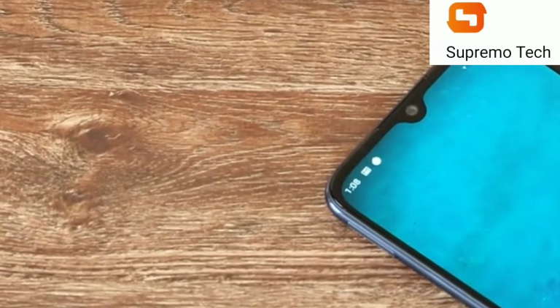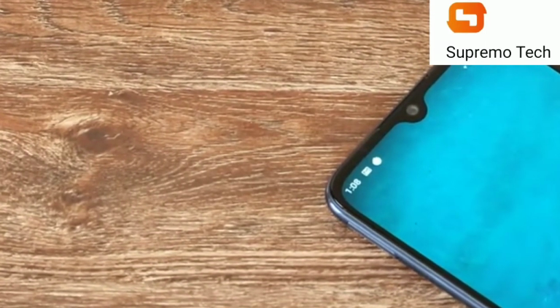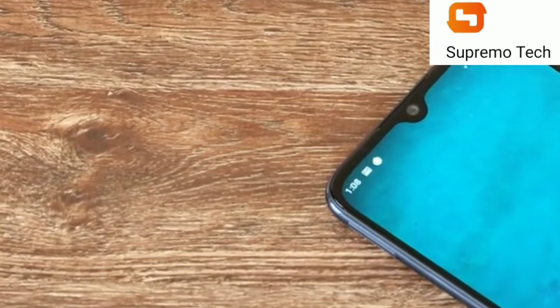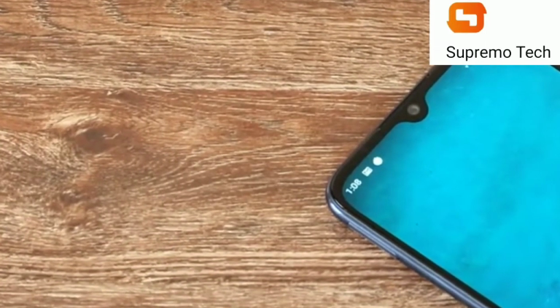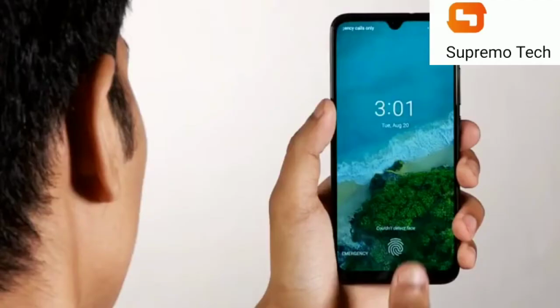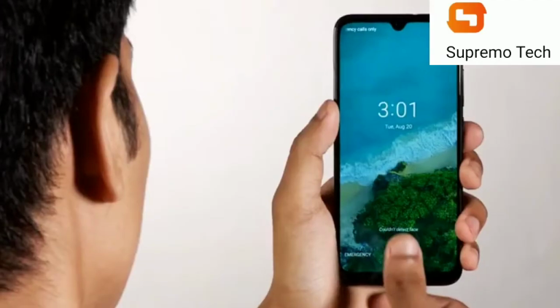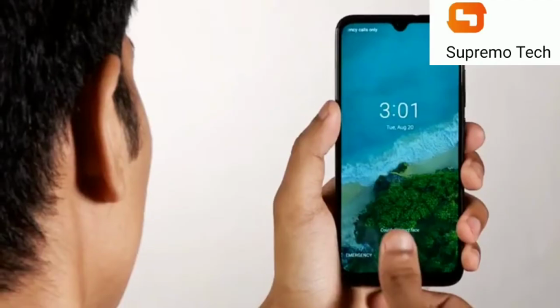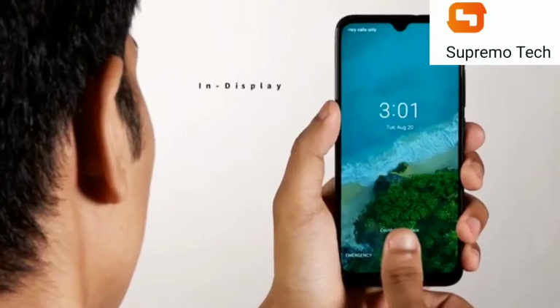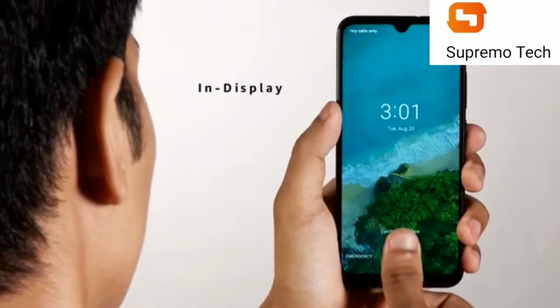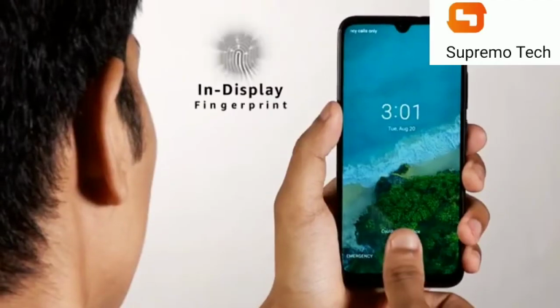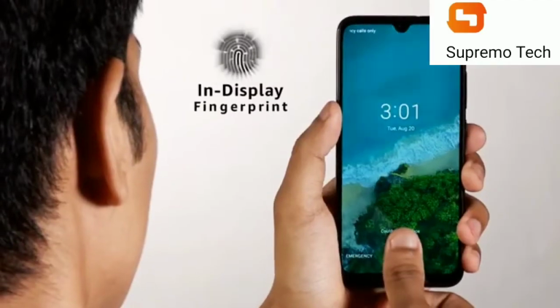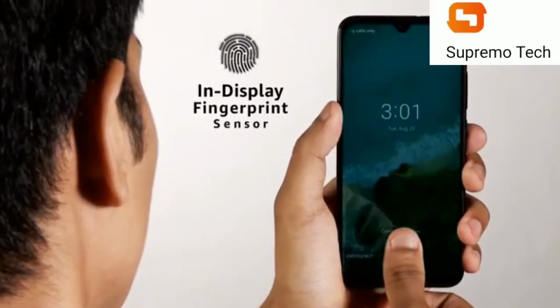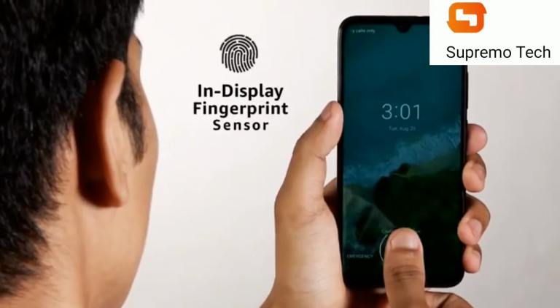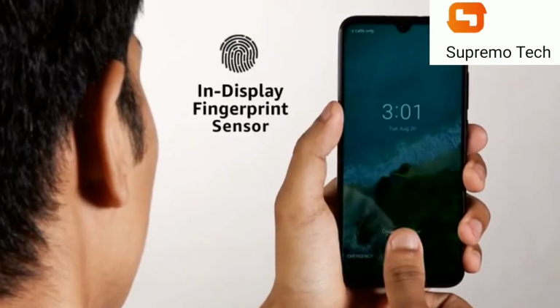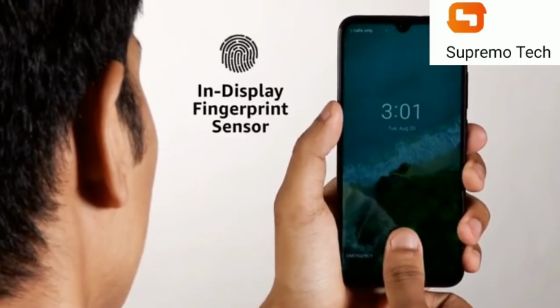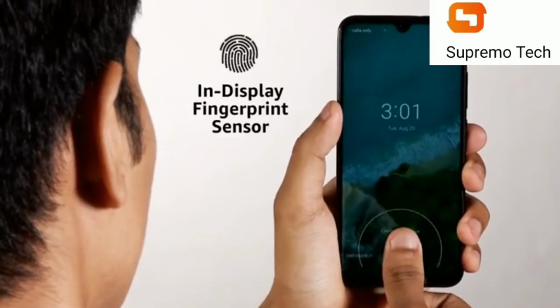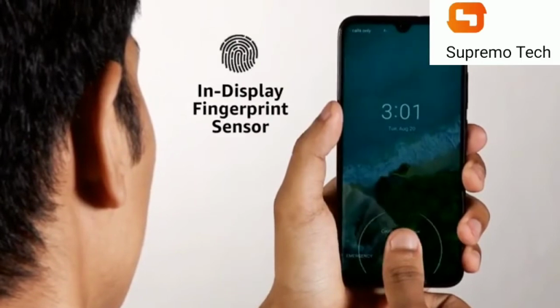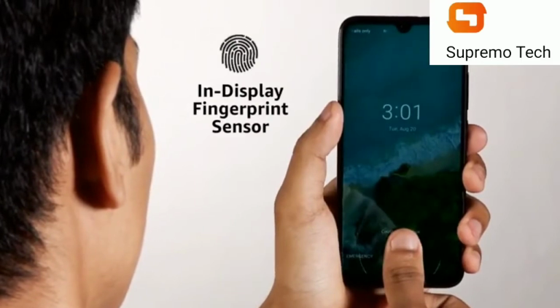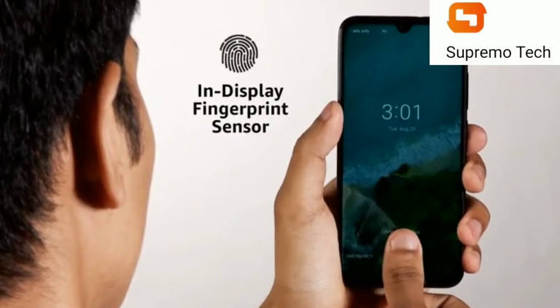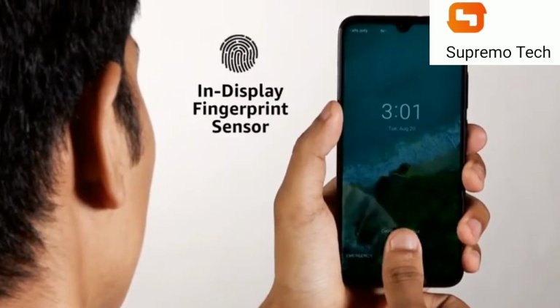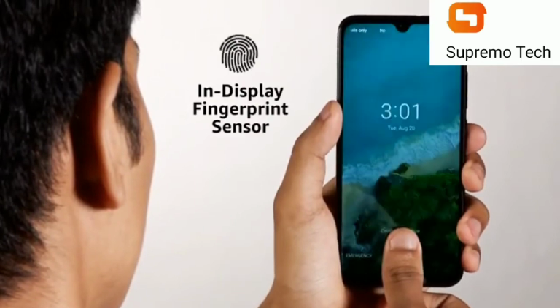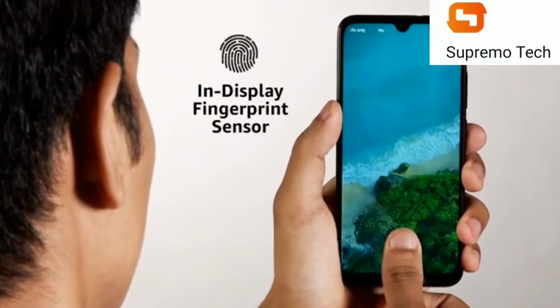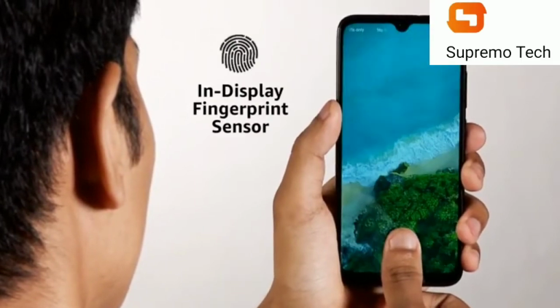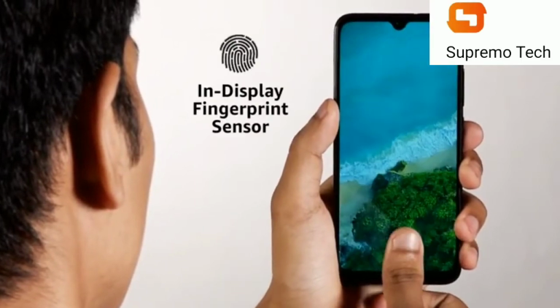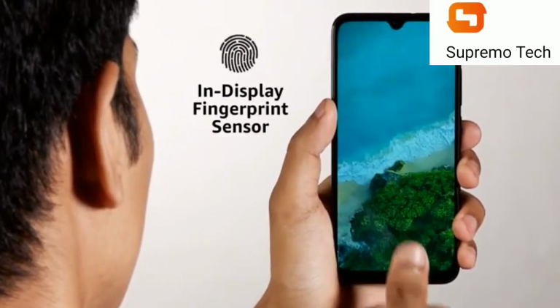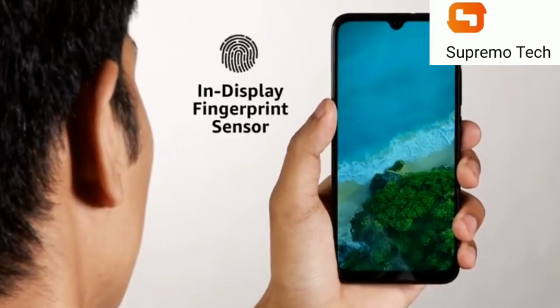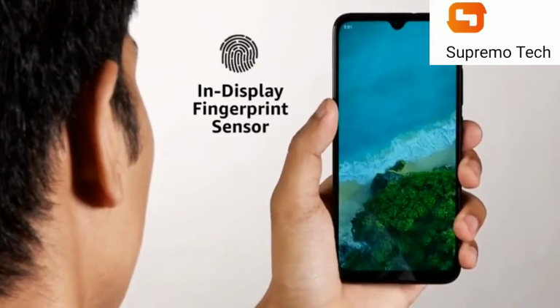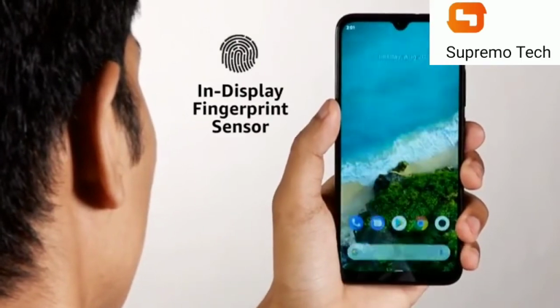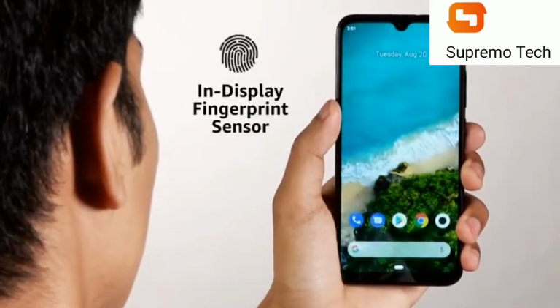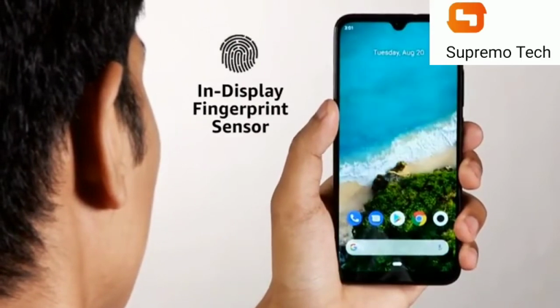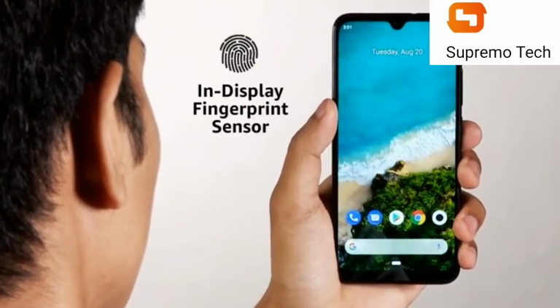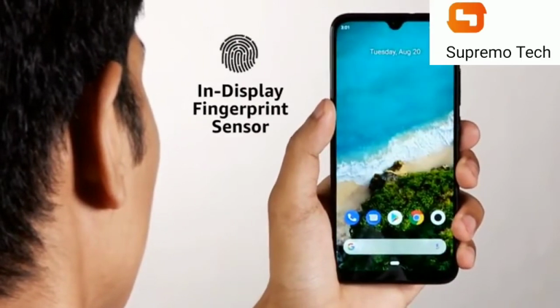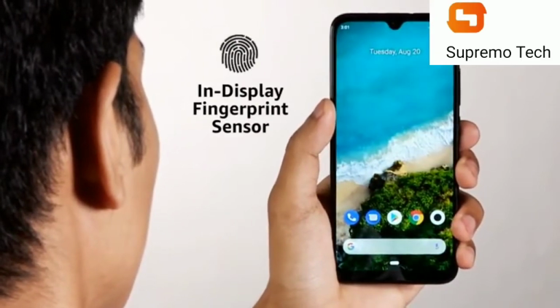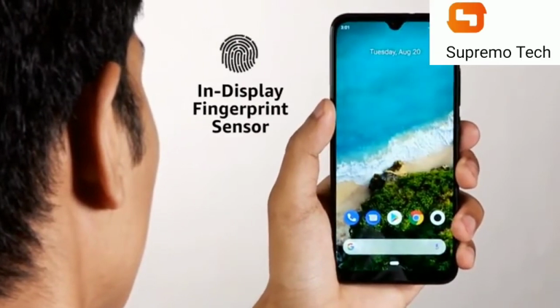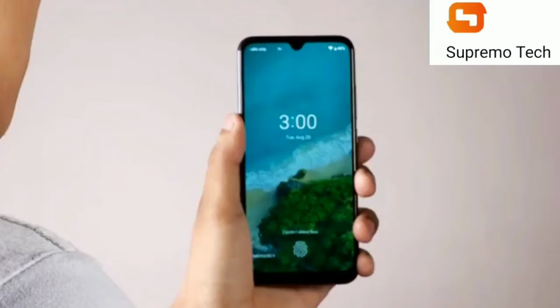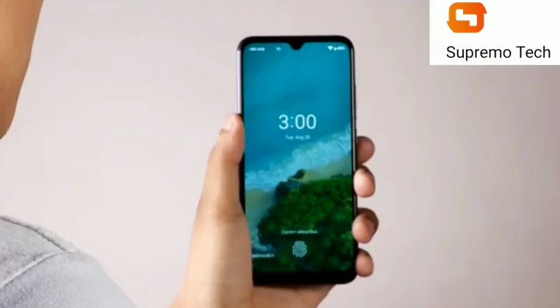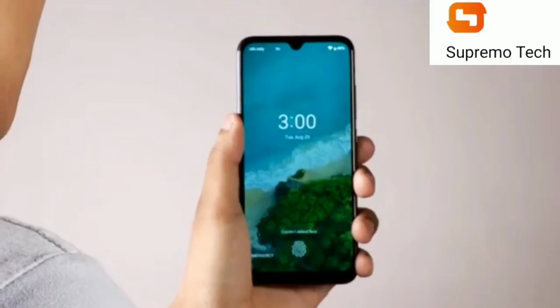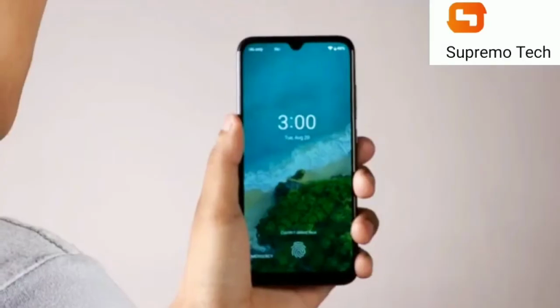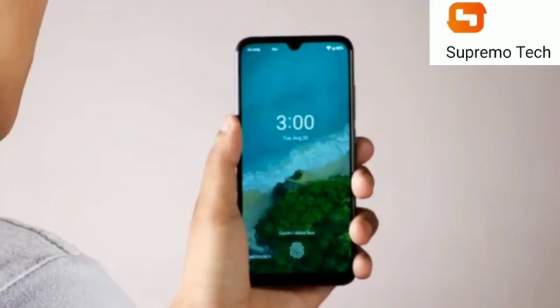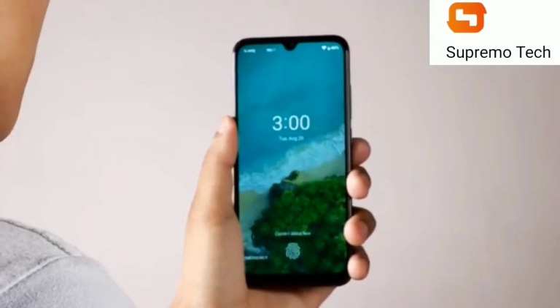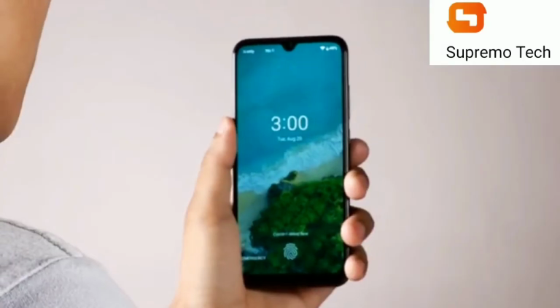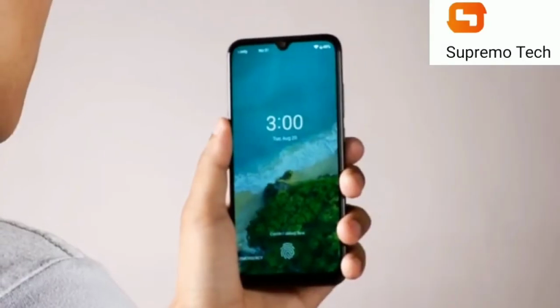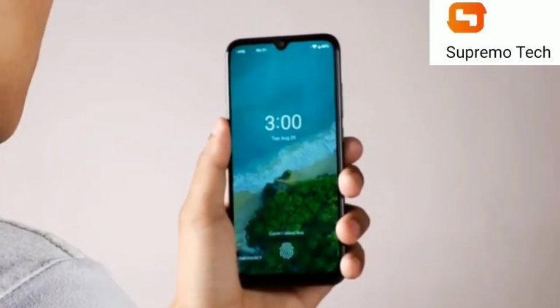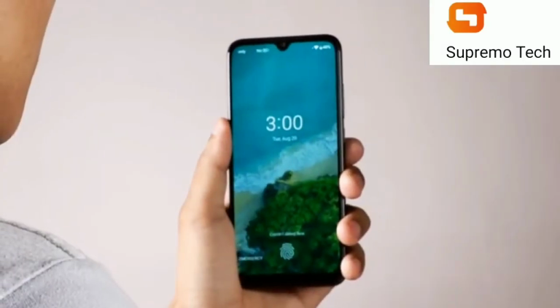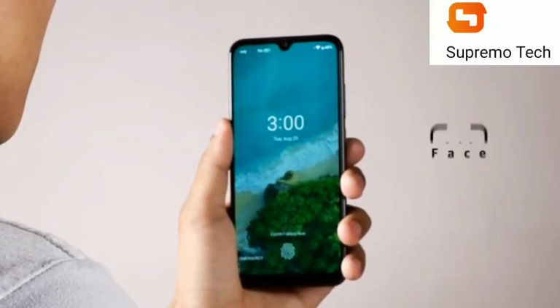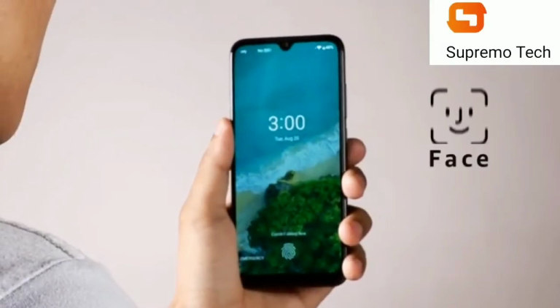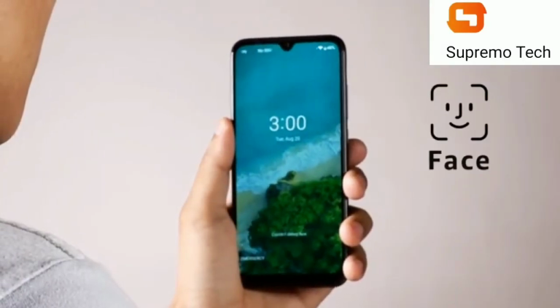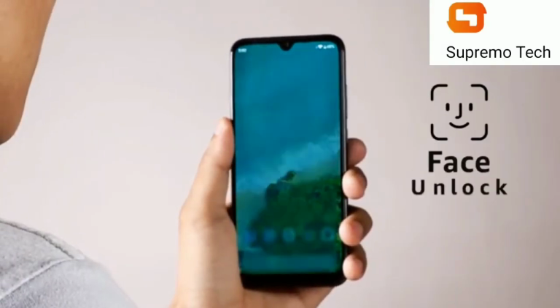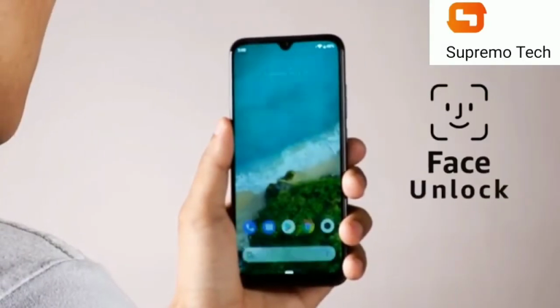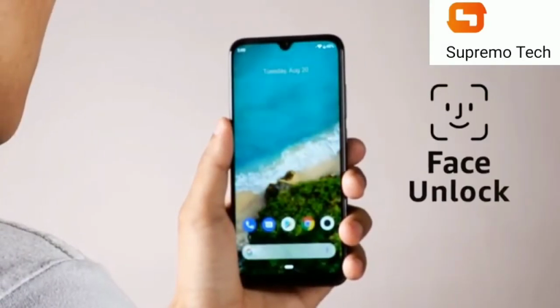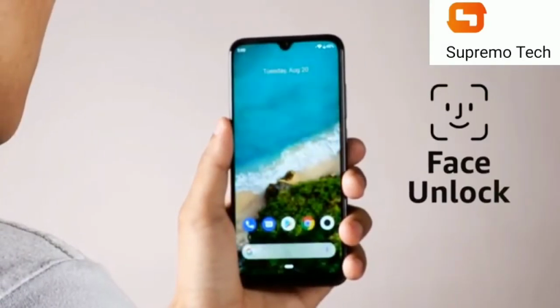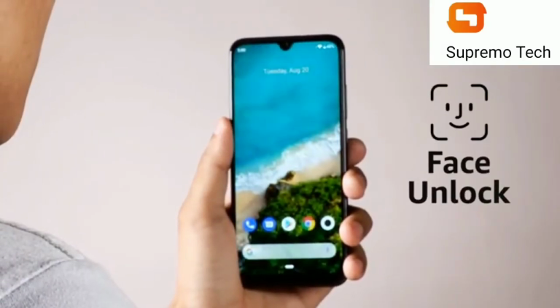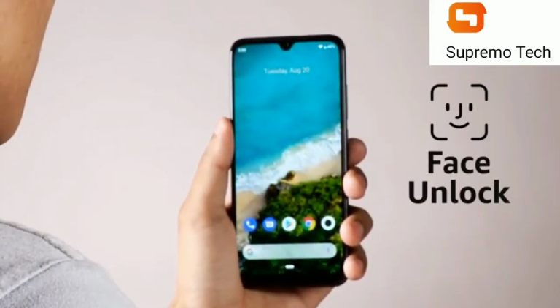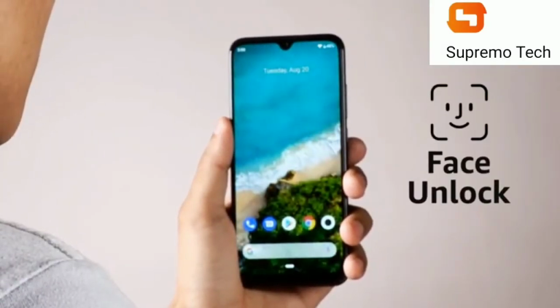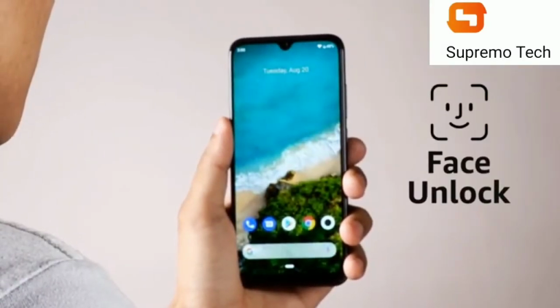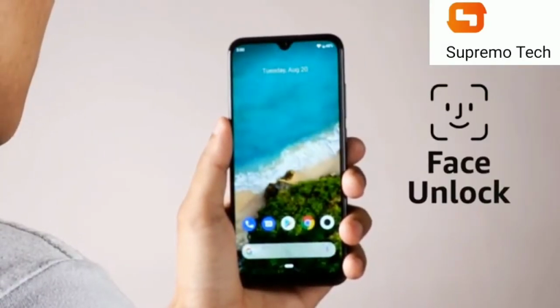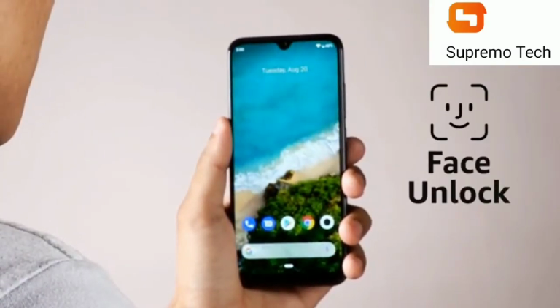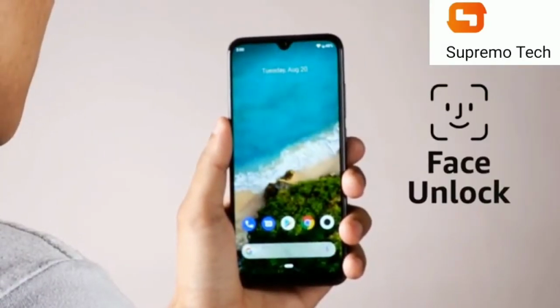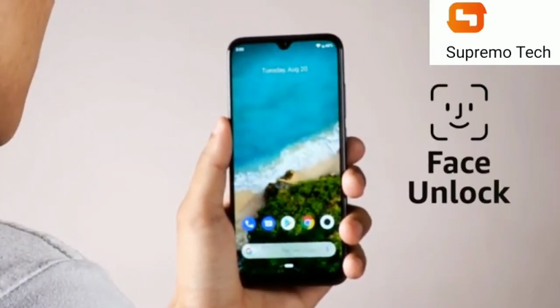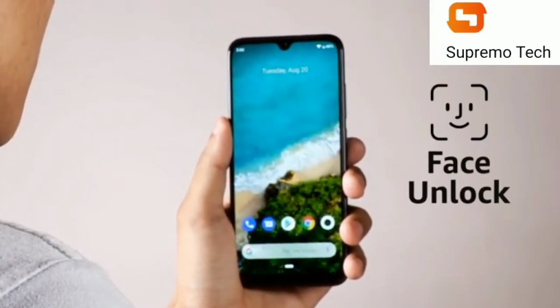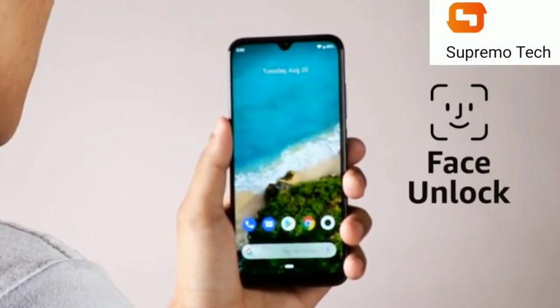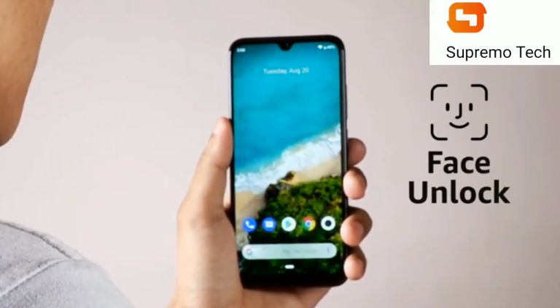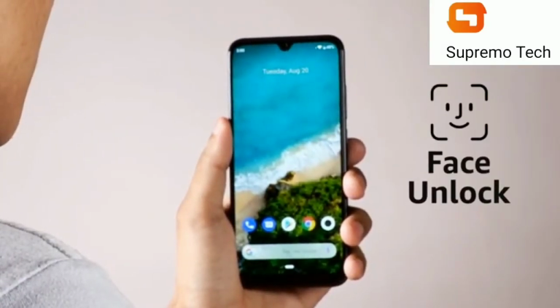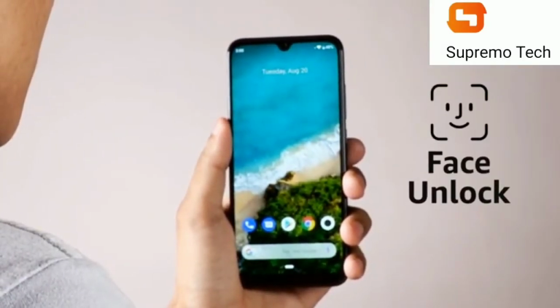For security, it has an in-screen fingerprint sensor and also supports face unlock from the front-facing camera.